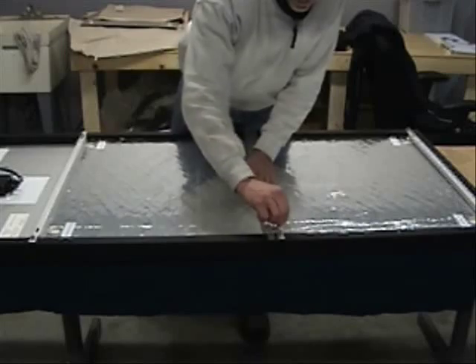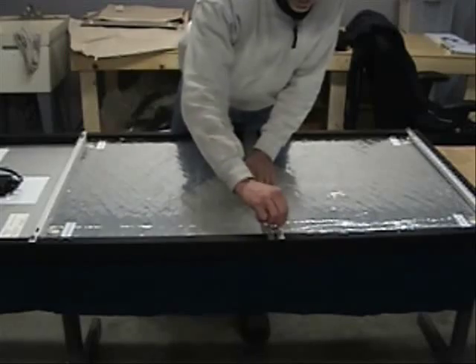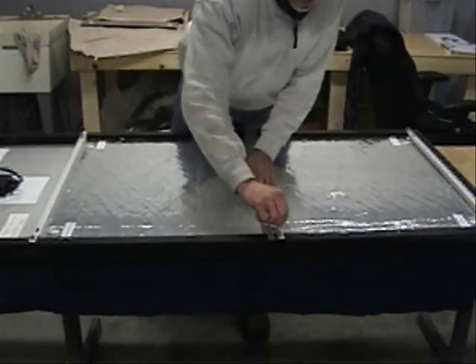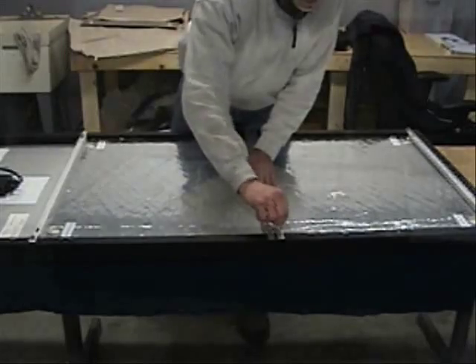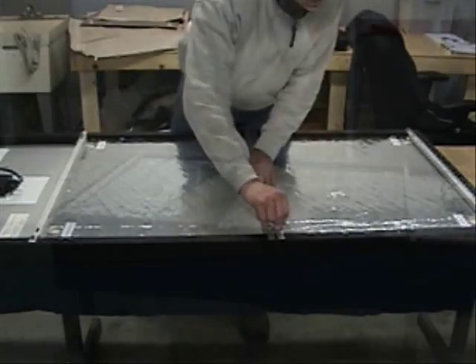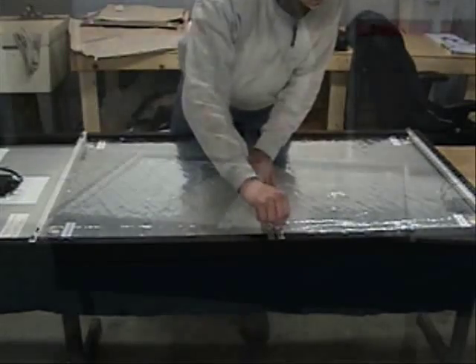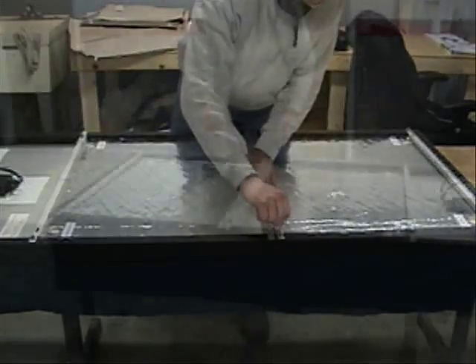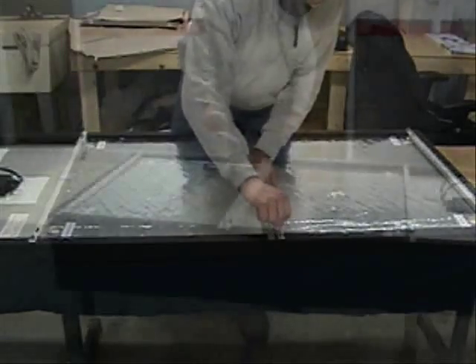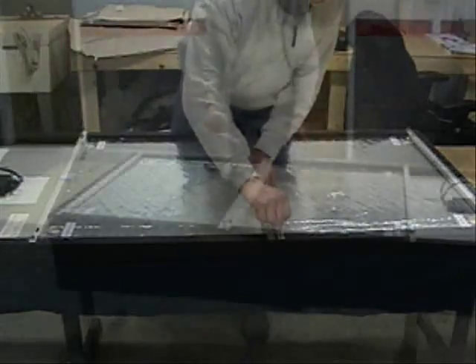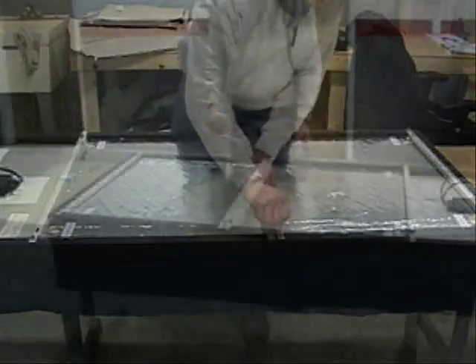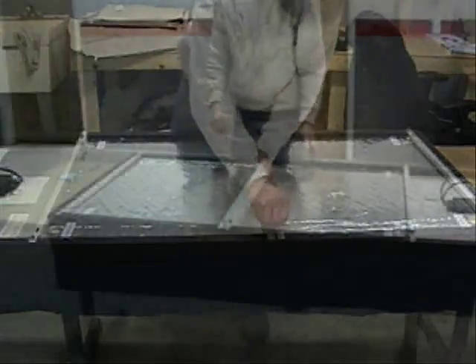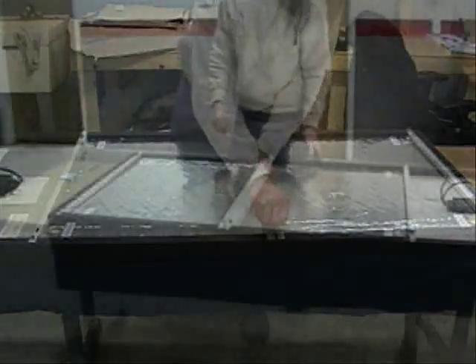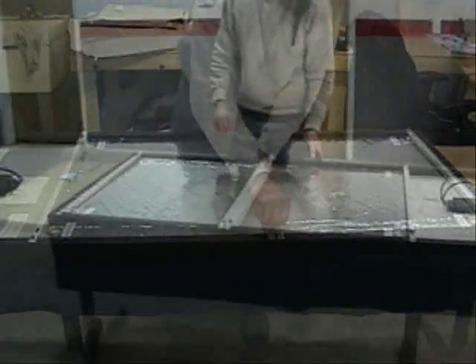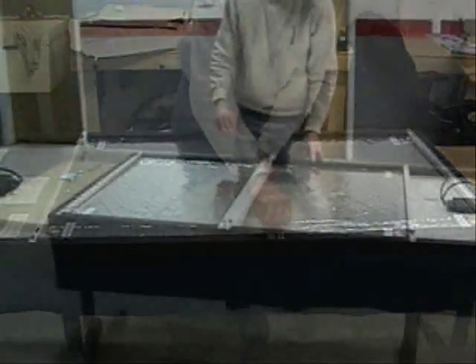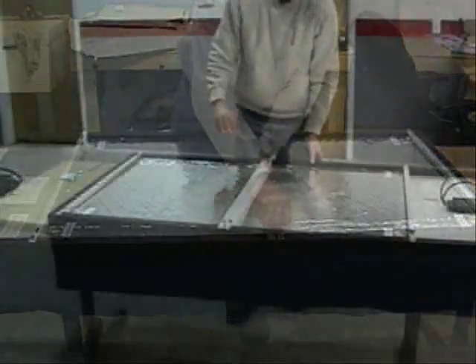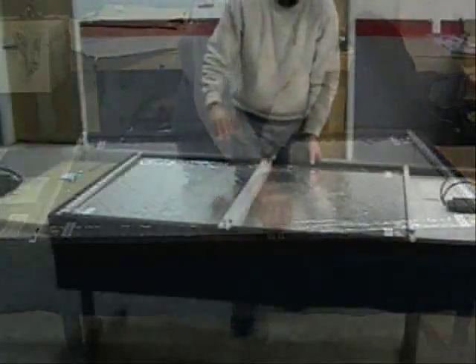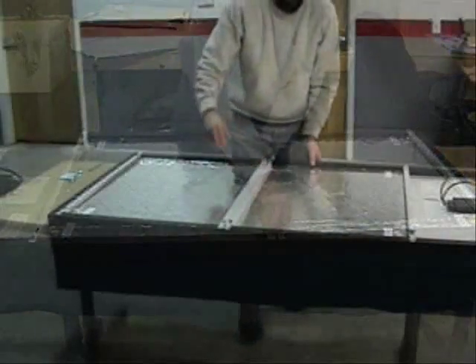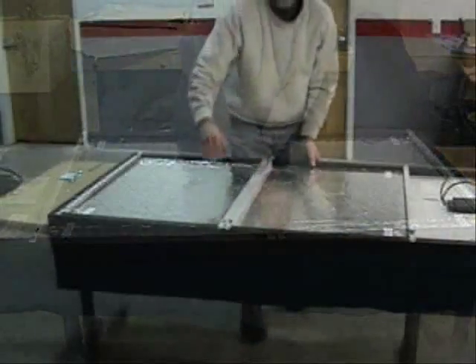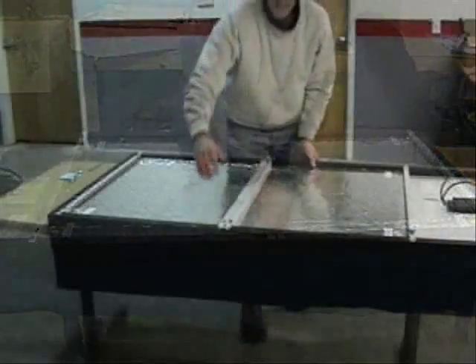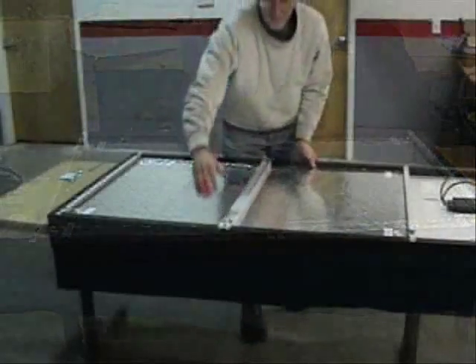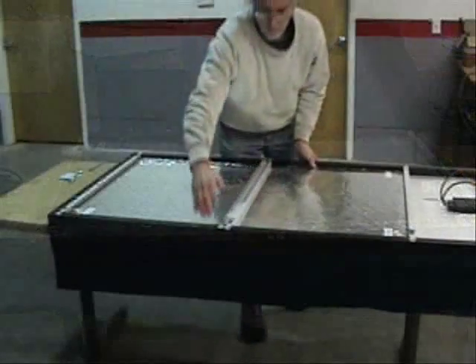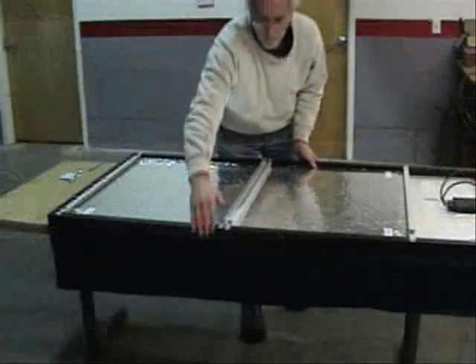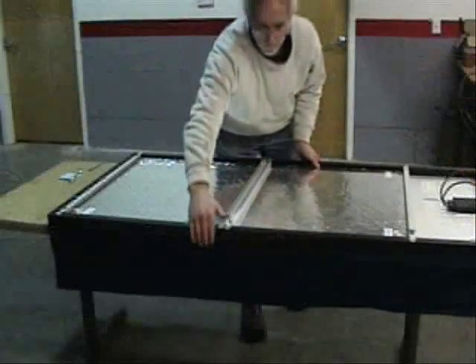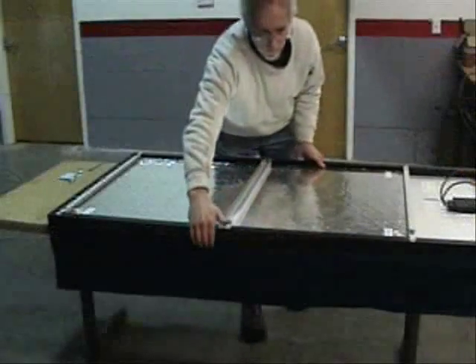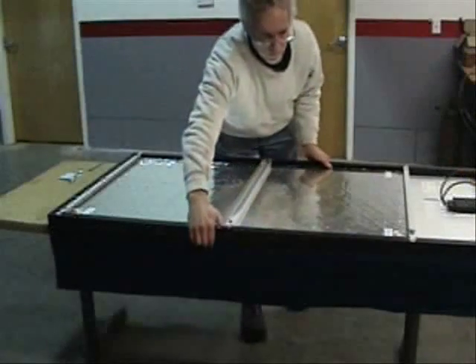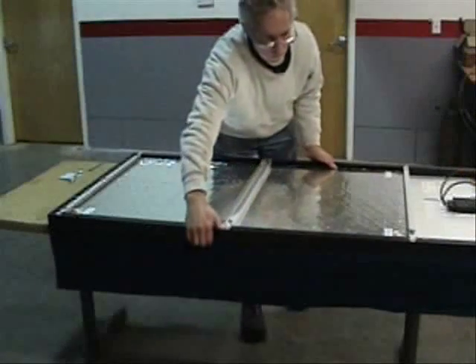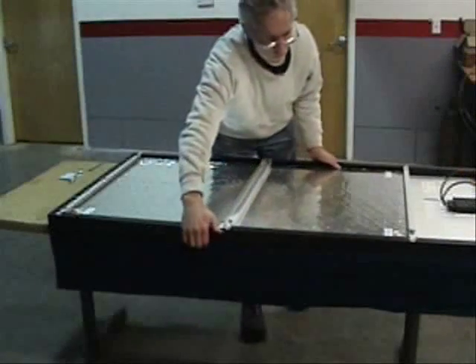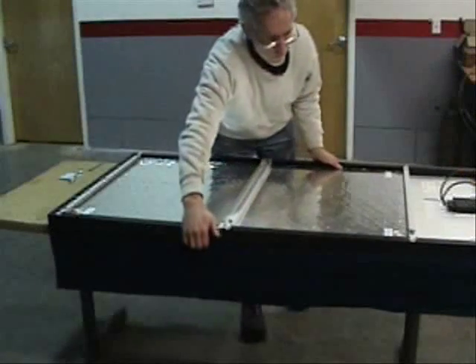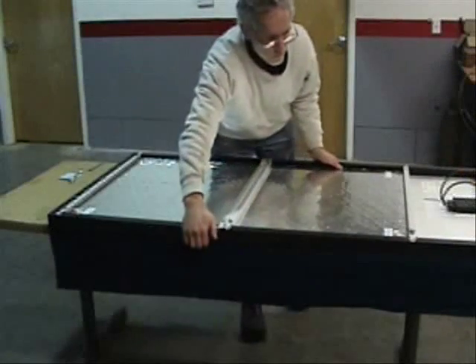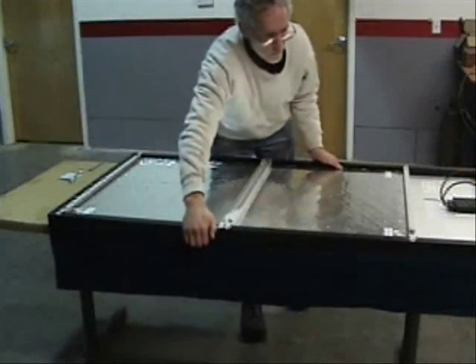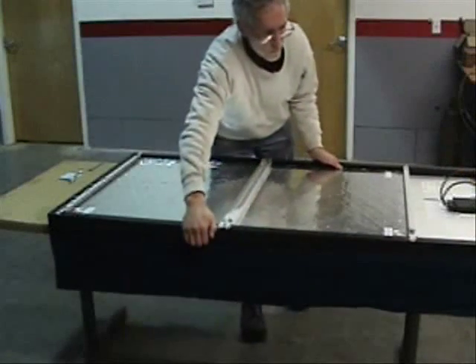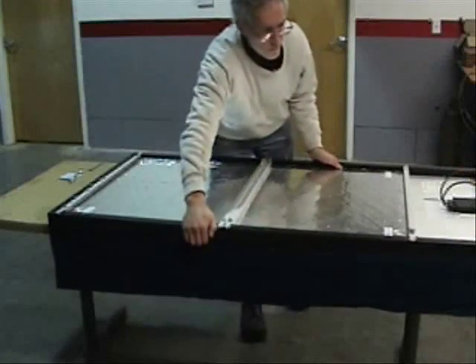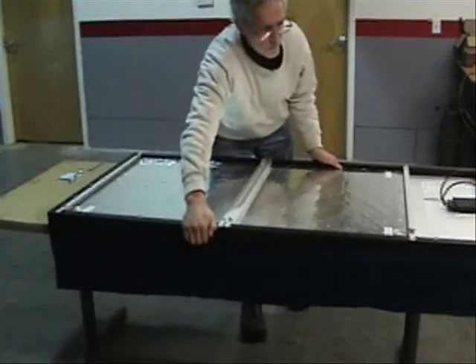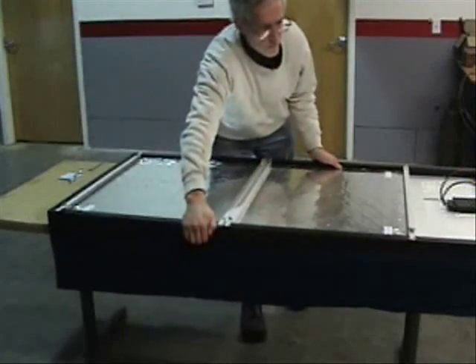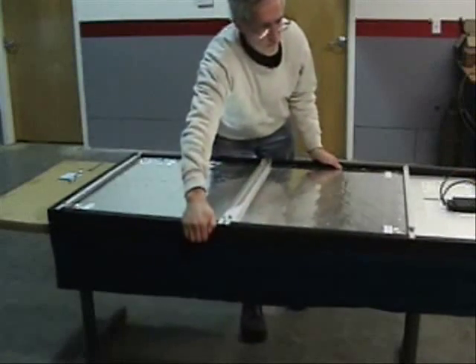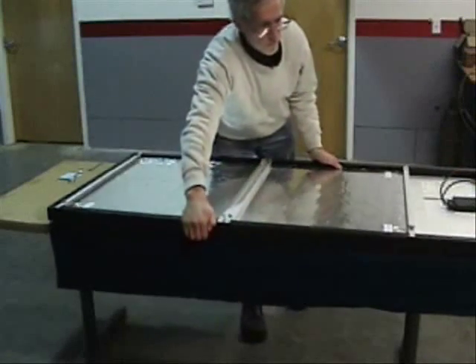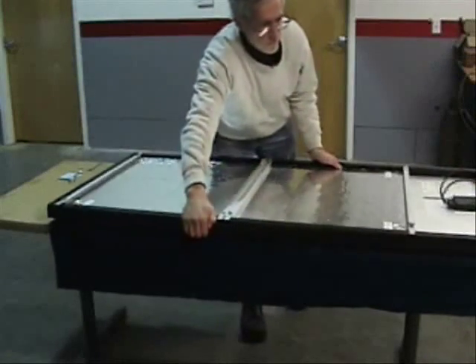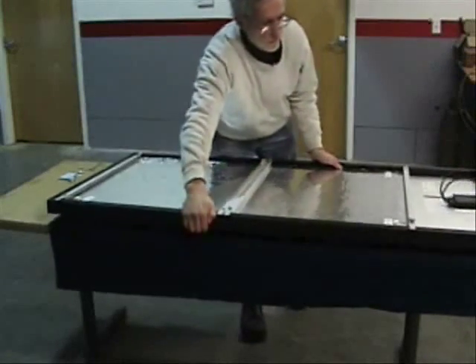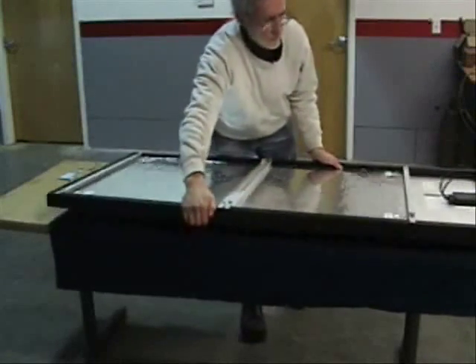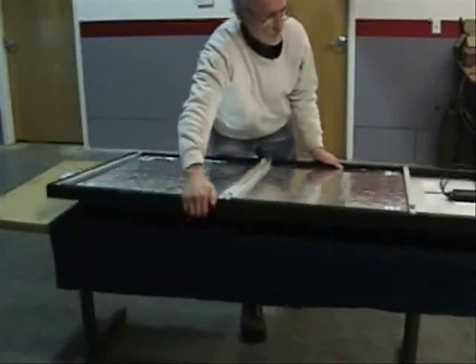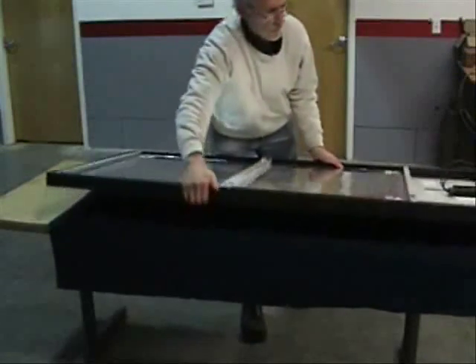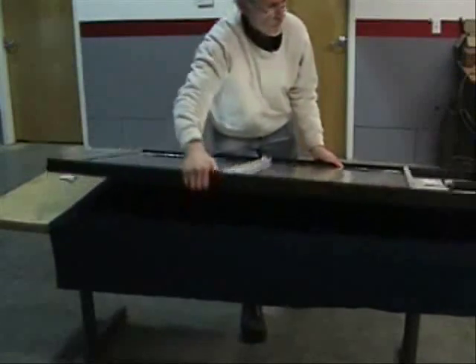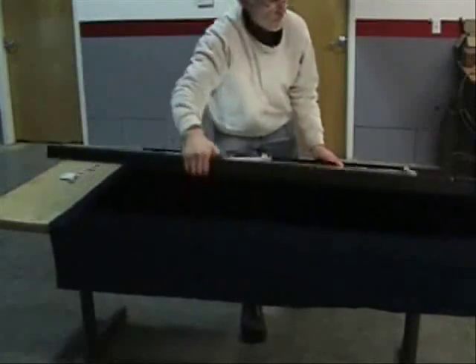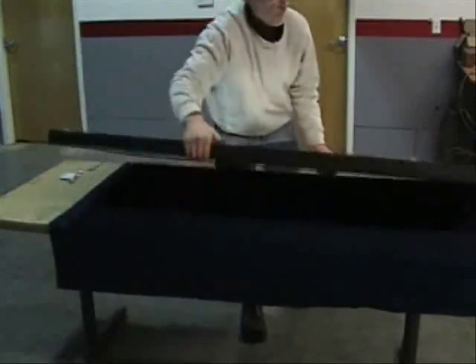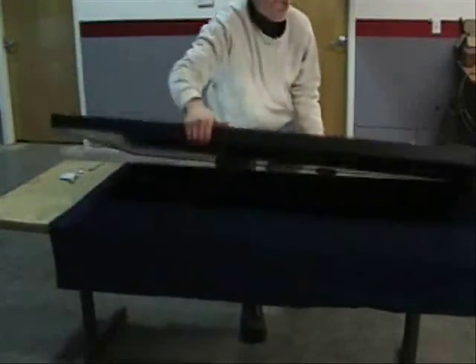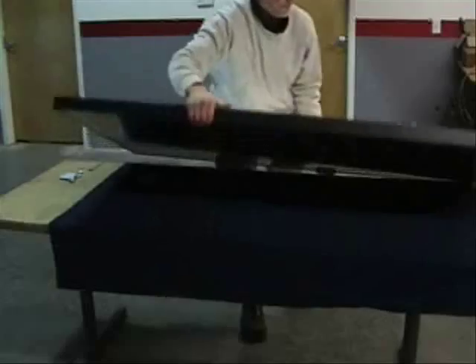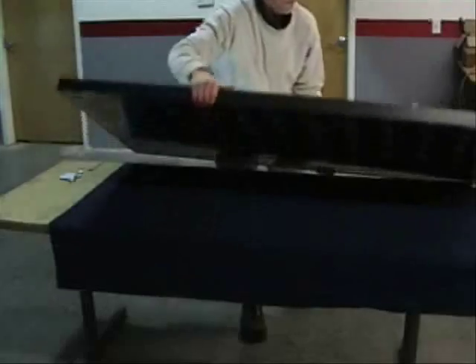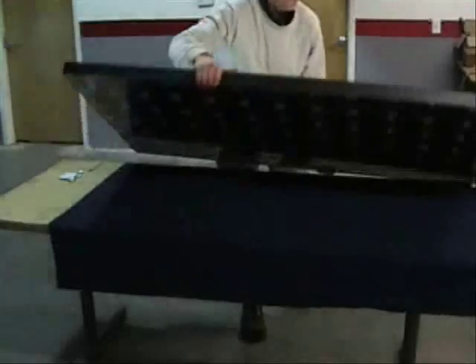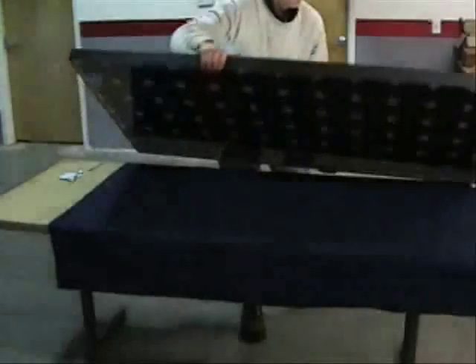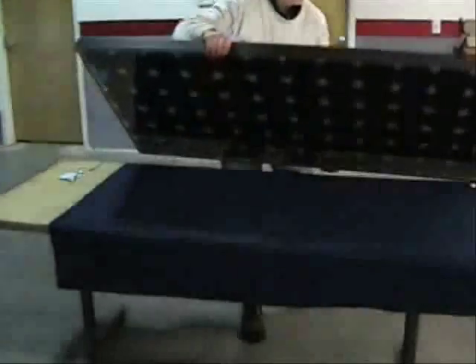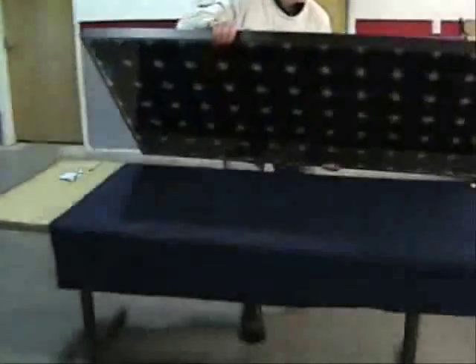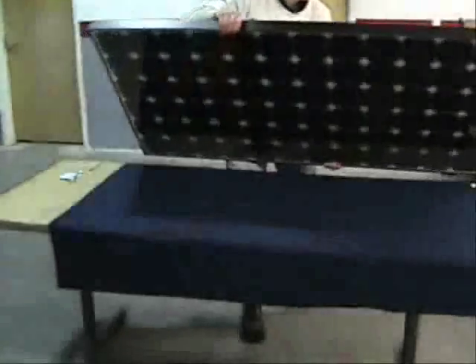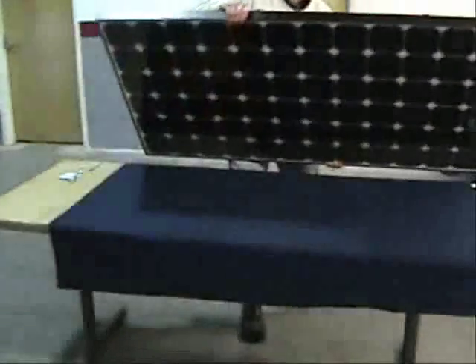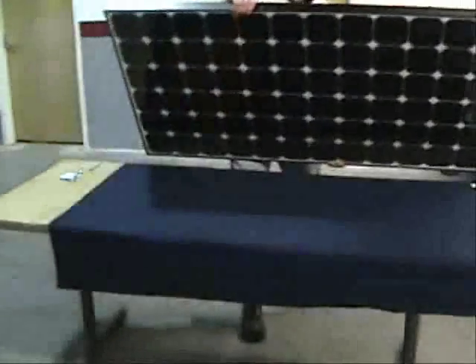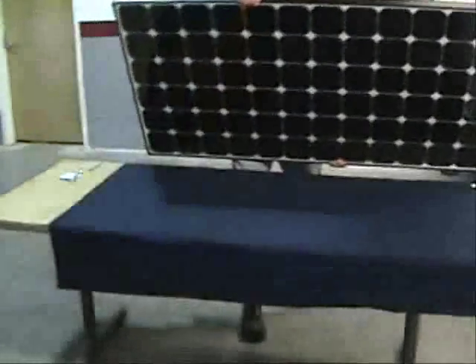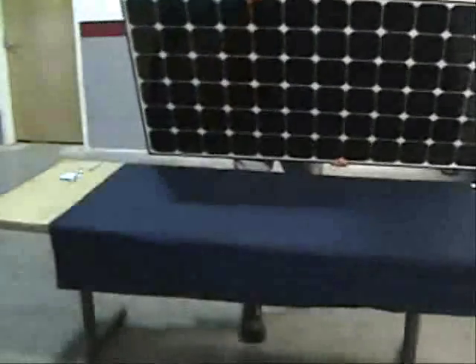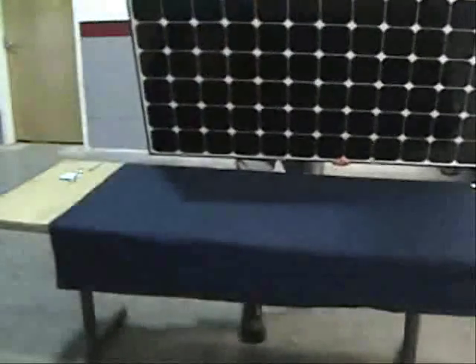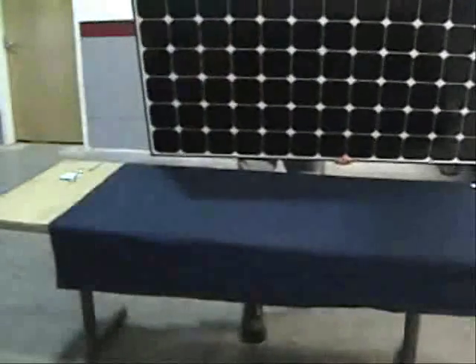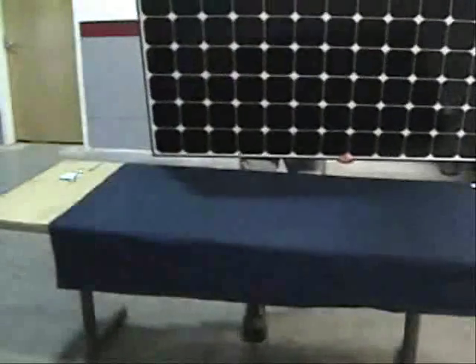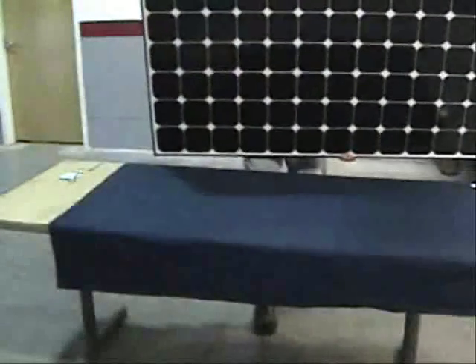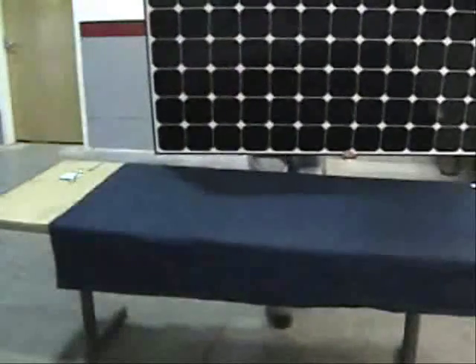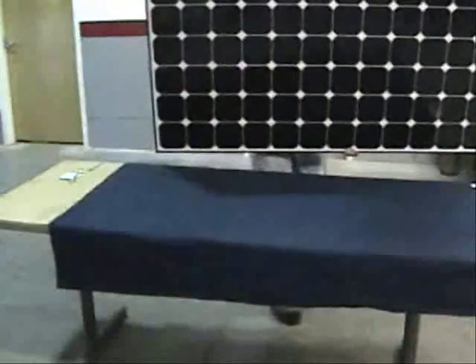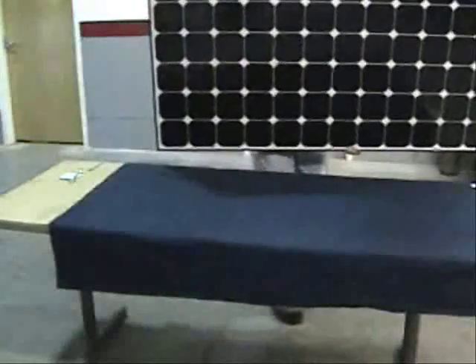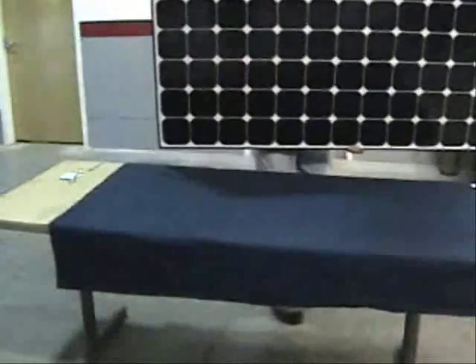With all clamps secured, assembly of your Sundrum panel is now complete. Thanks for choosing Sundrum.